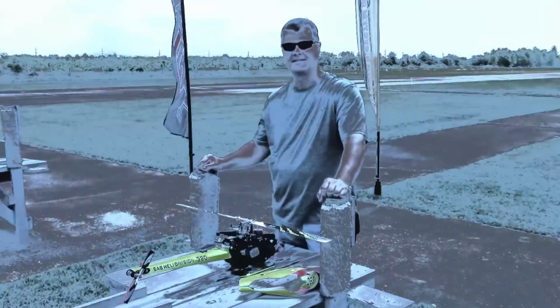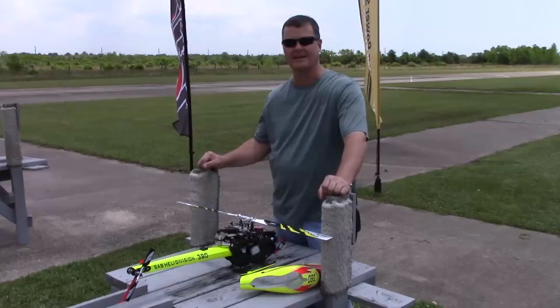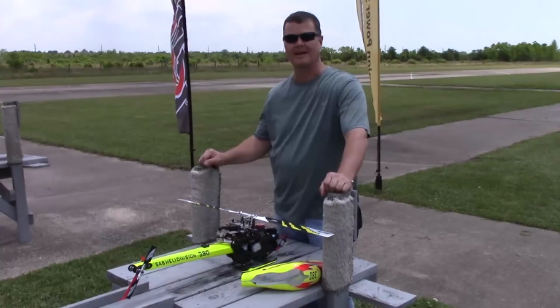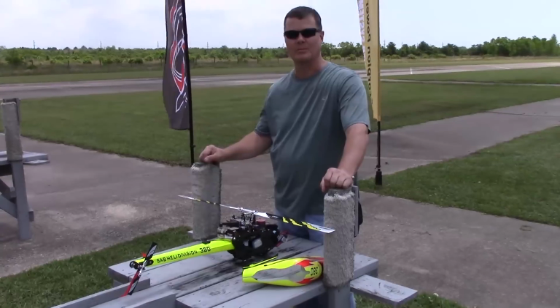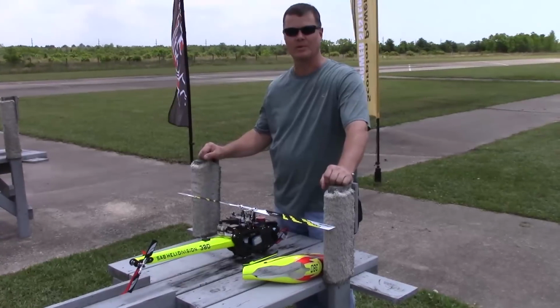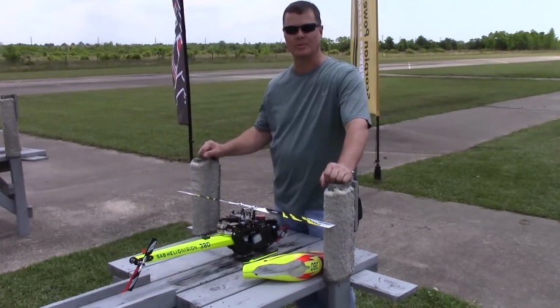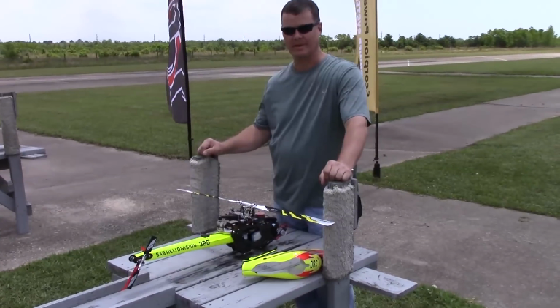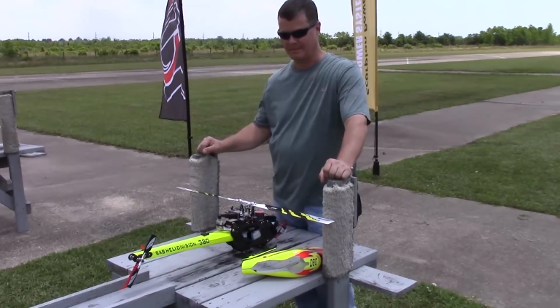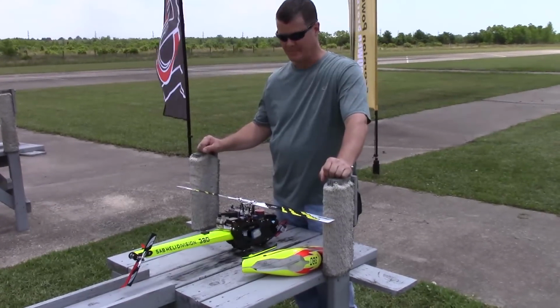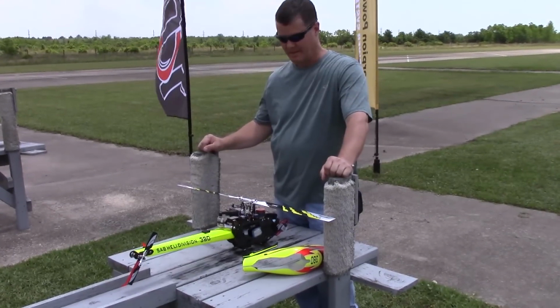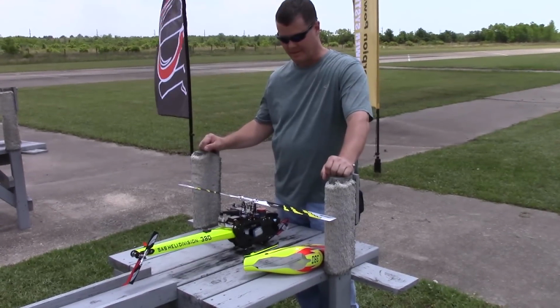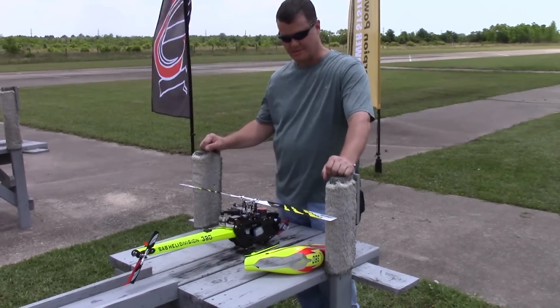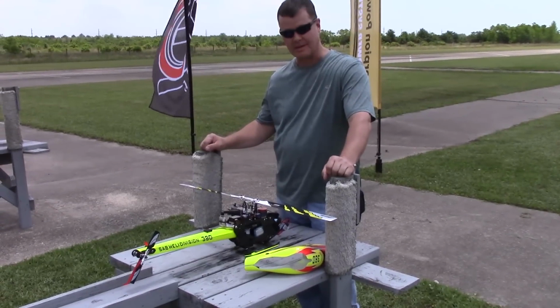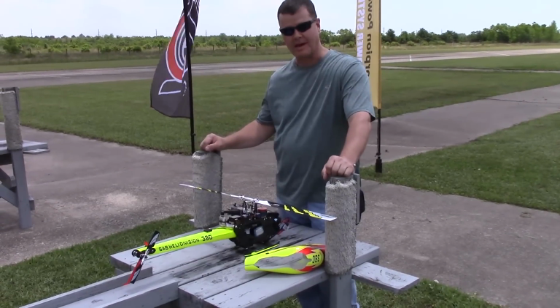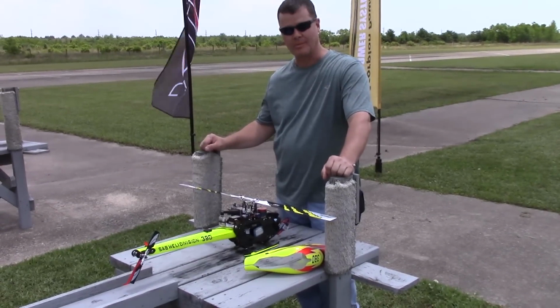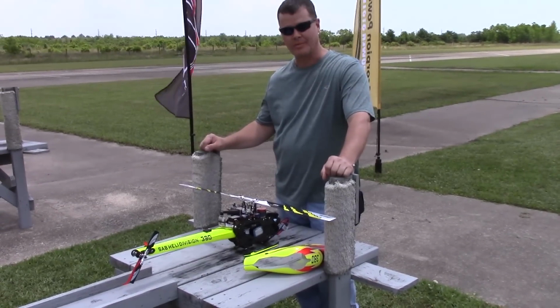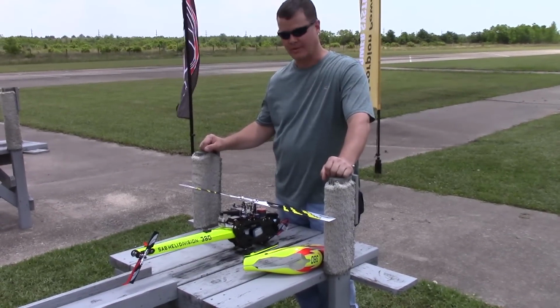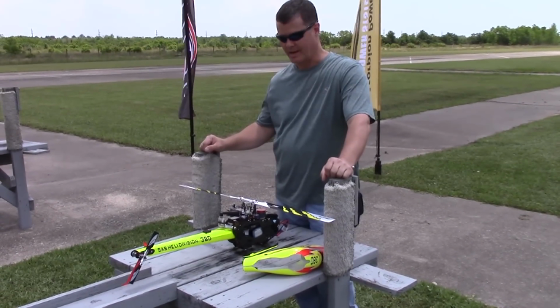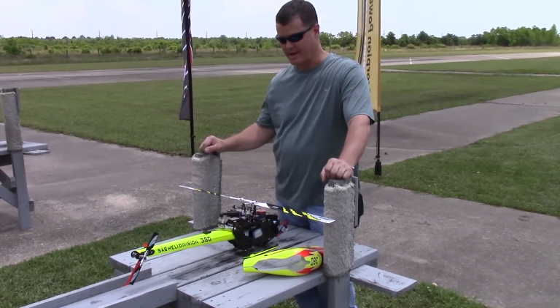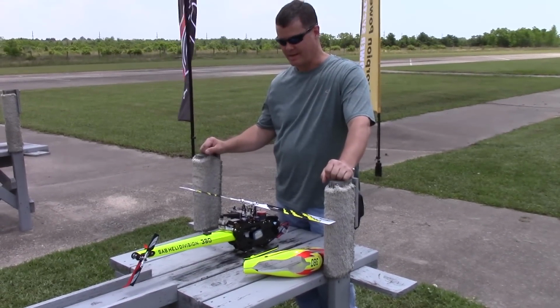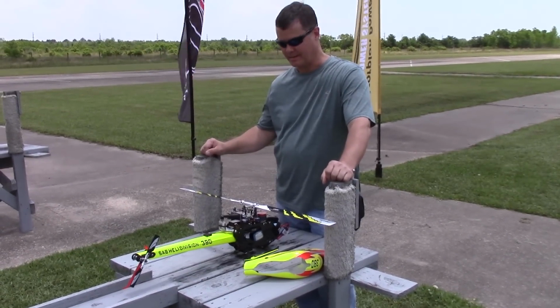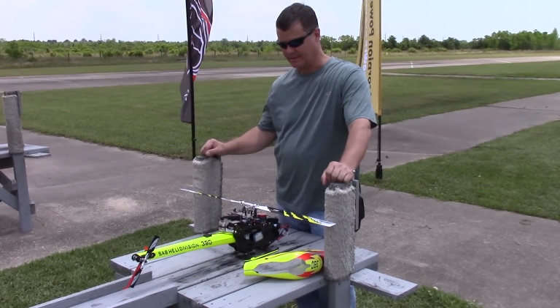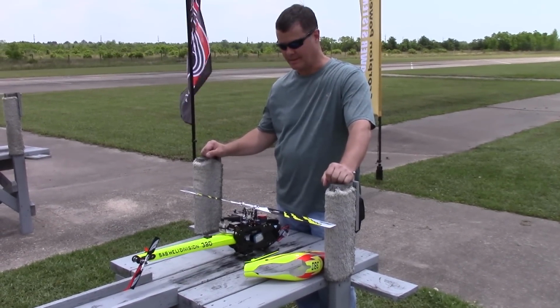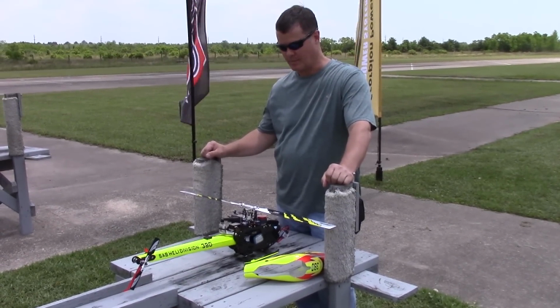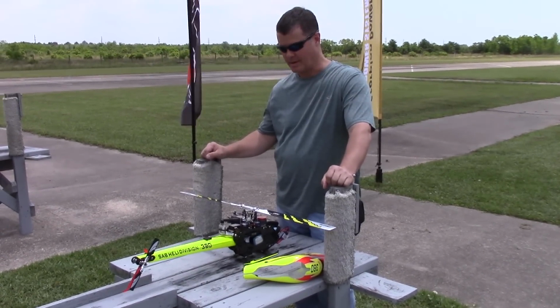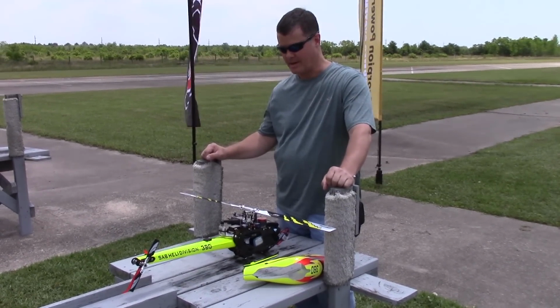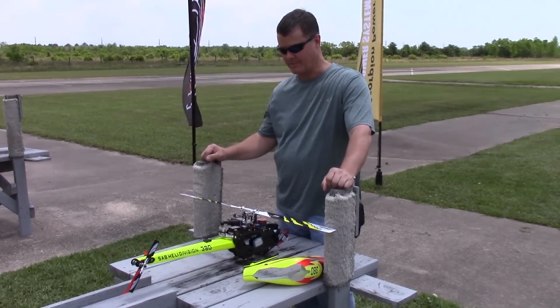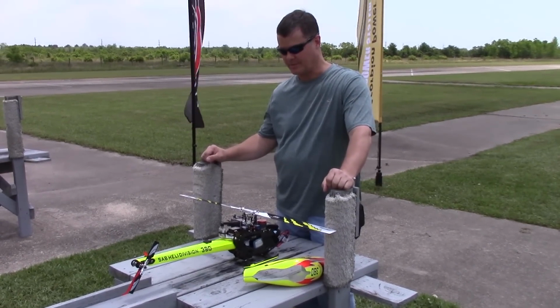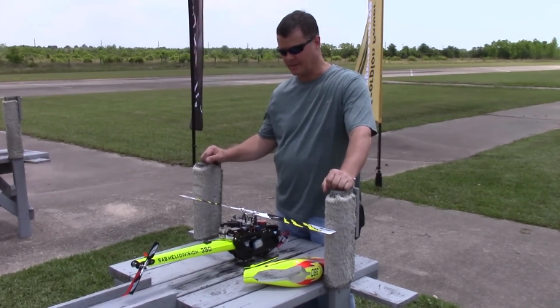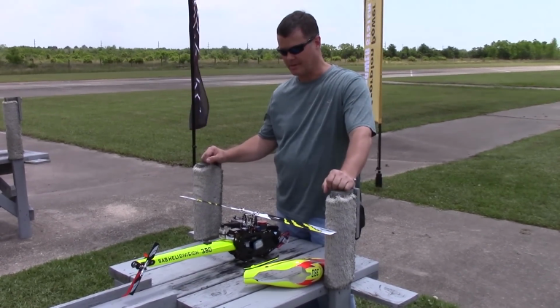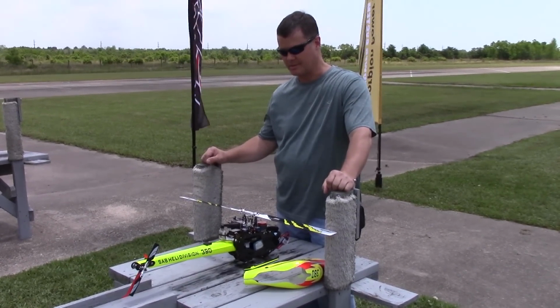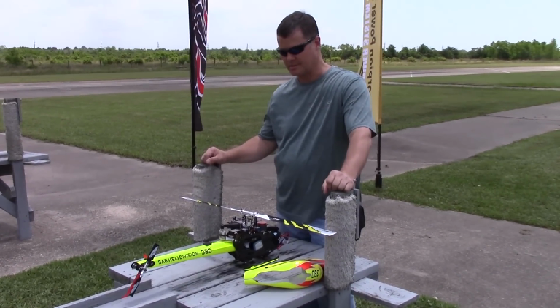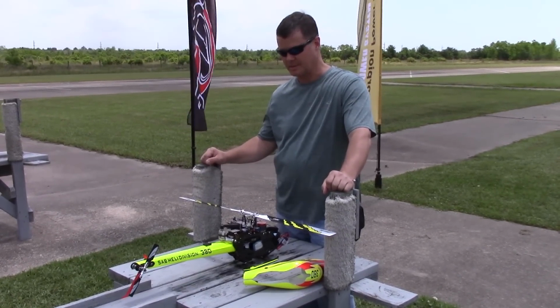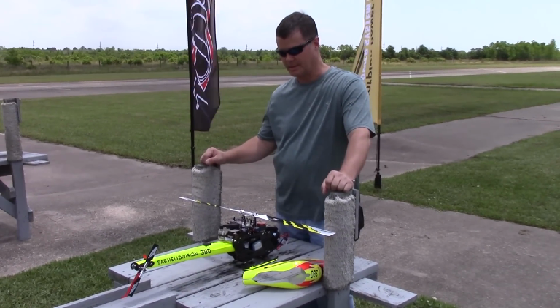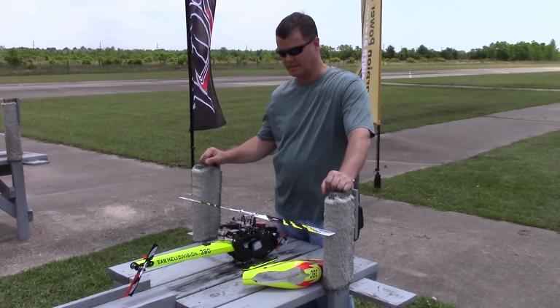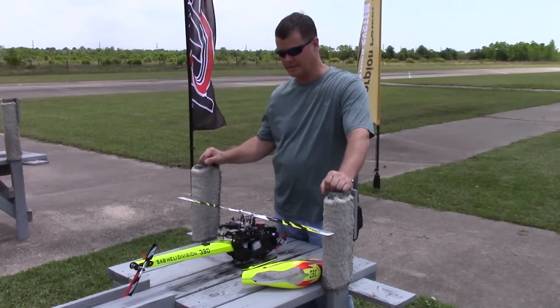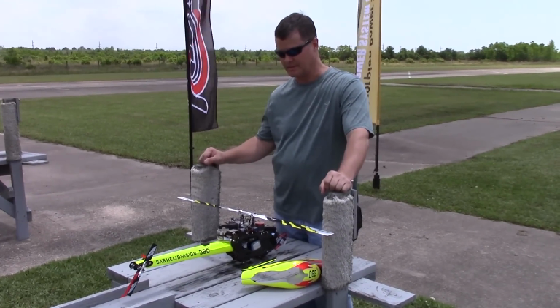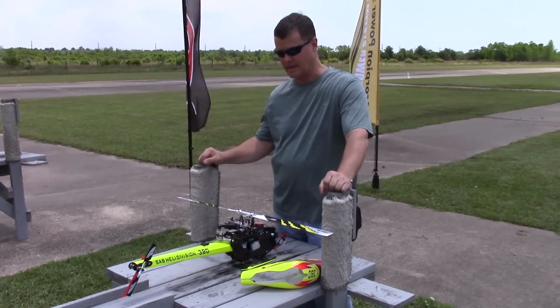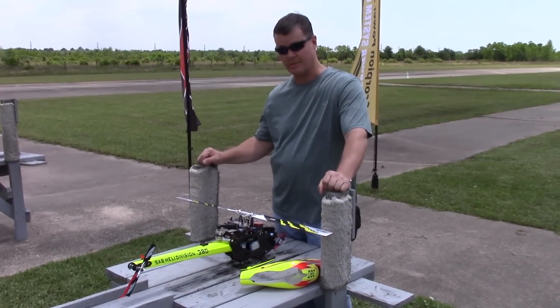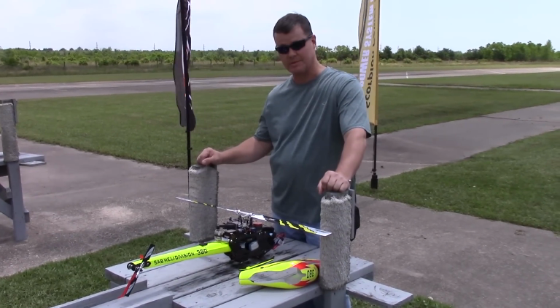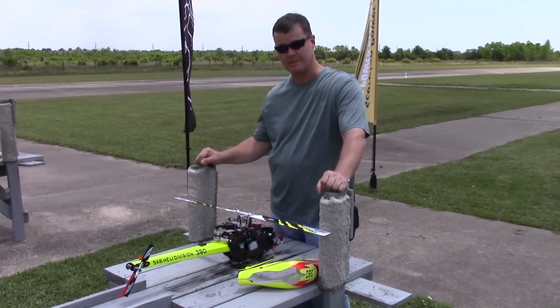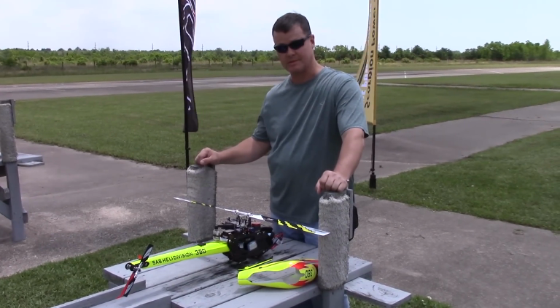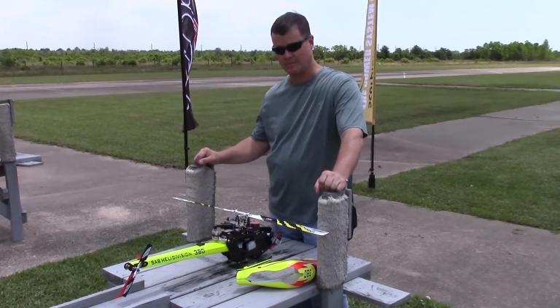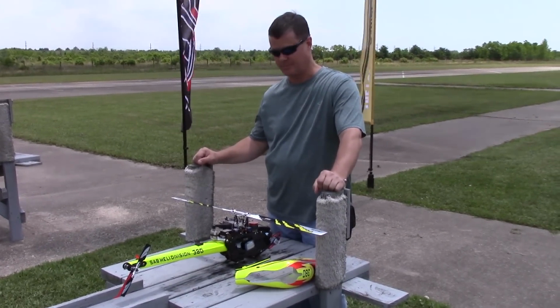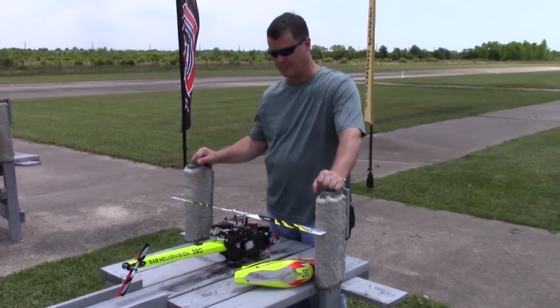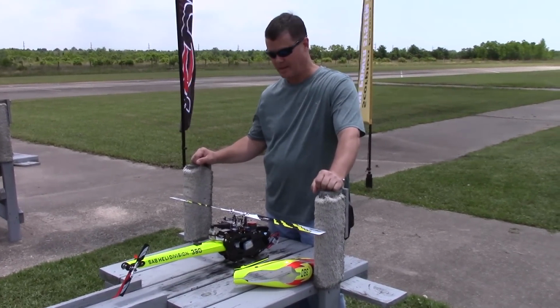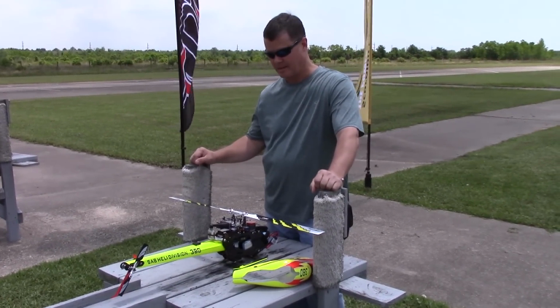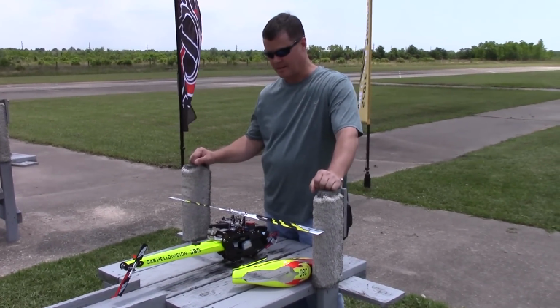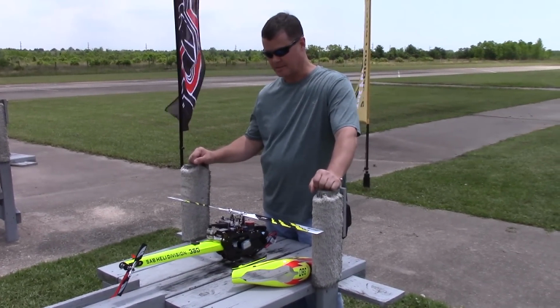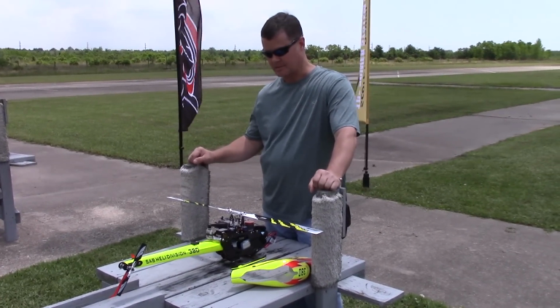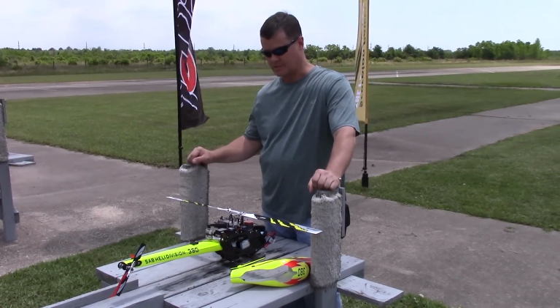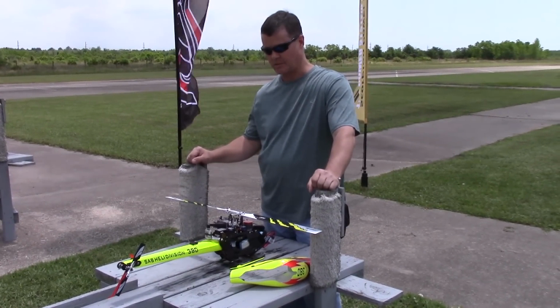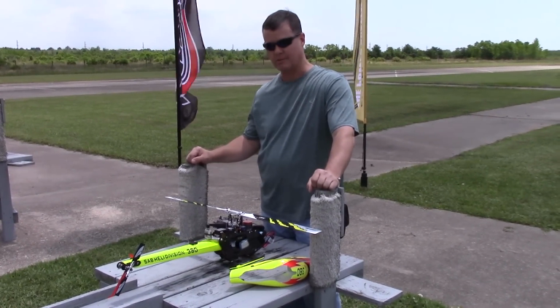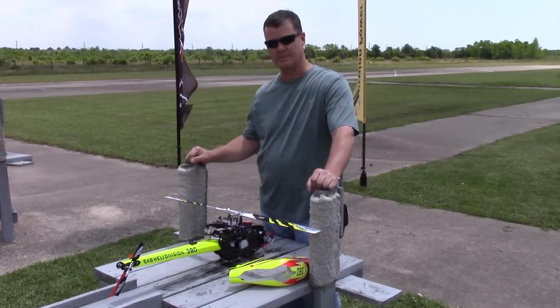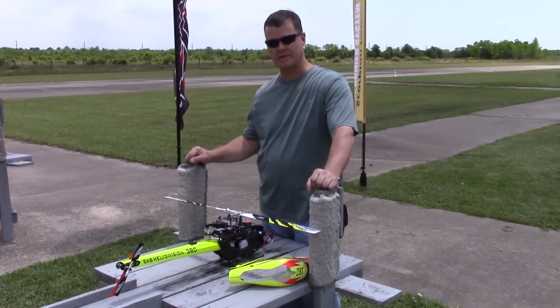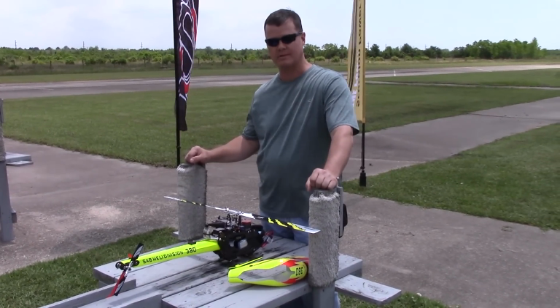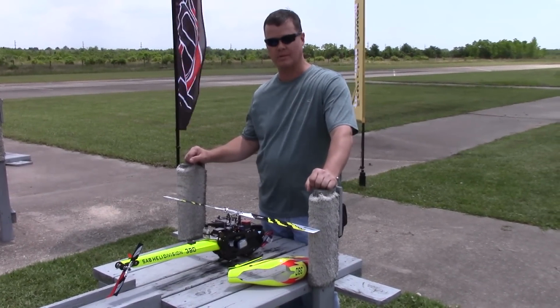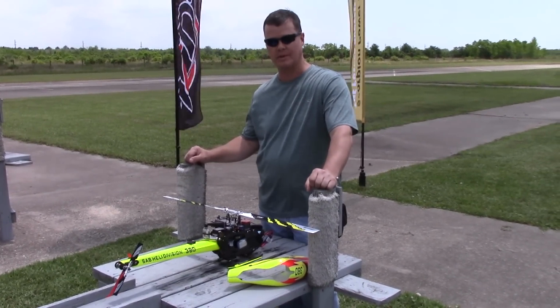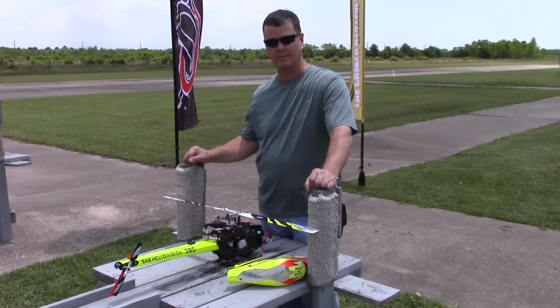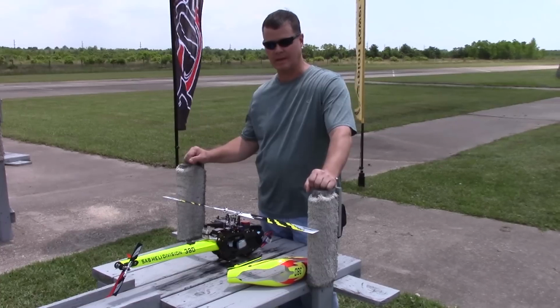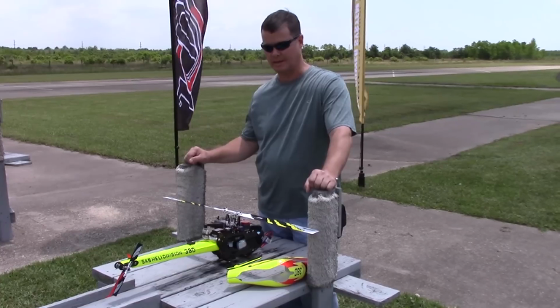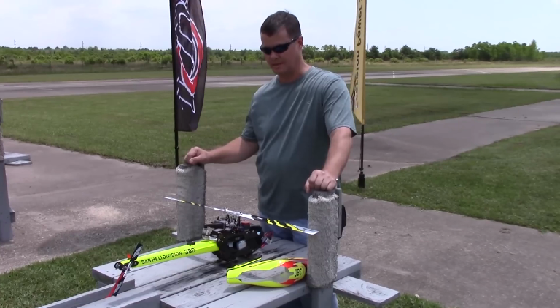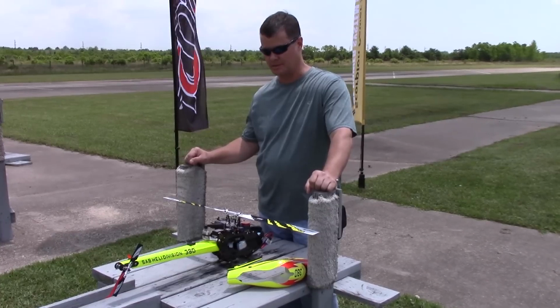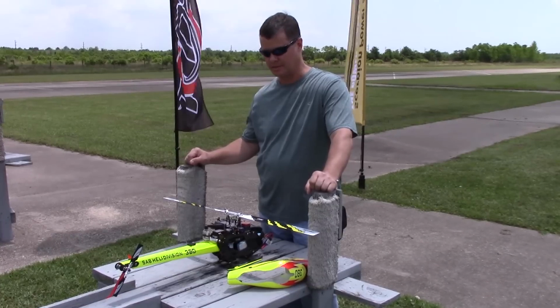Hi, I'm Brent Powell. This is the Goblin 380, and what I have on here is the gyro system, the Skookum 720, the black edition.